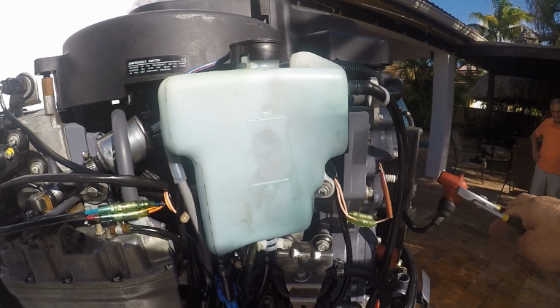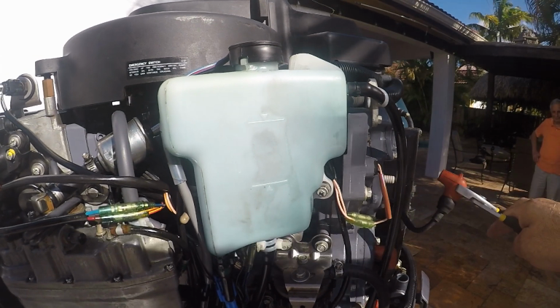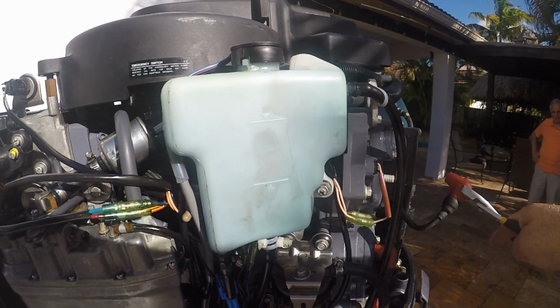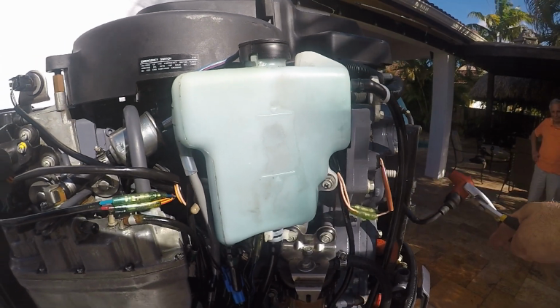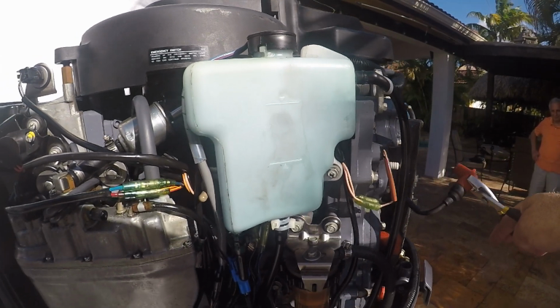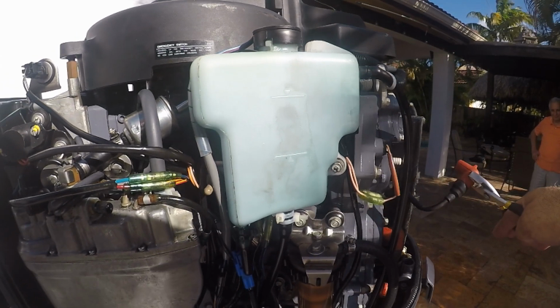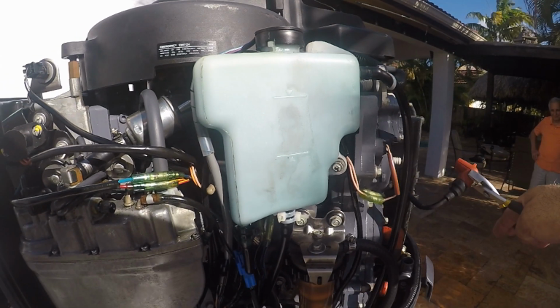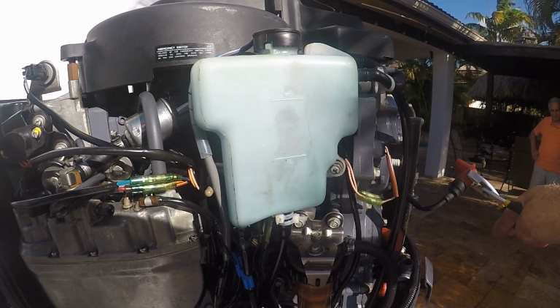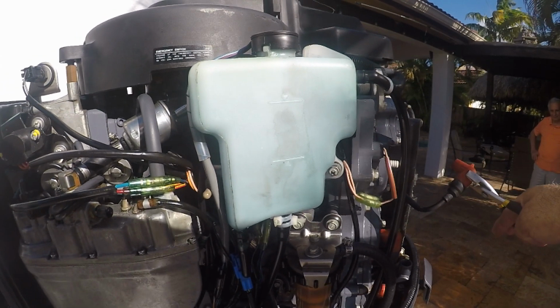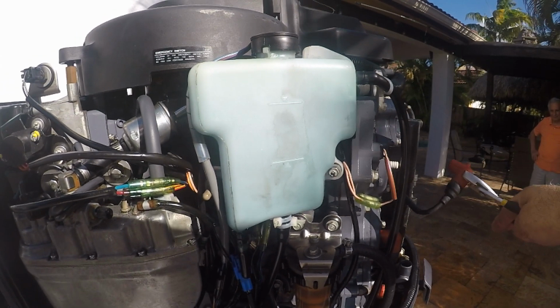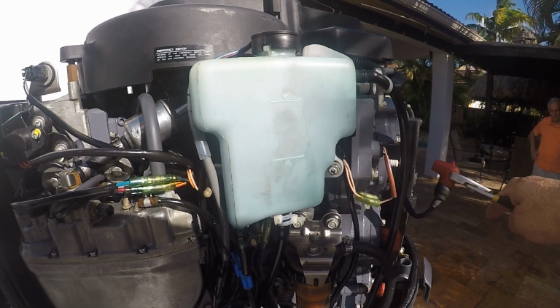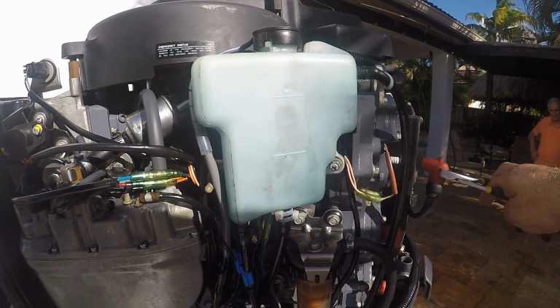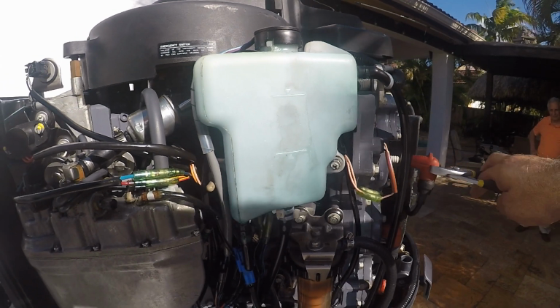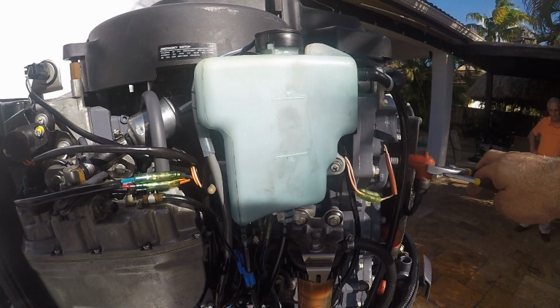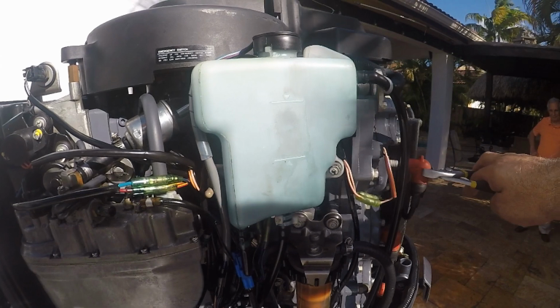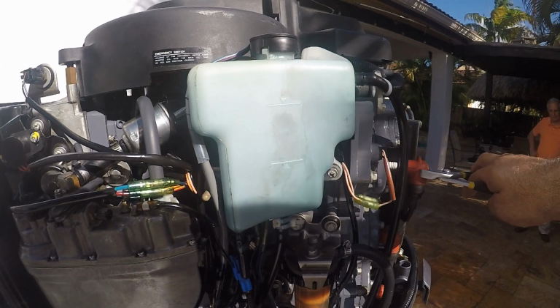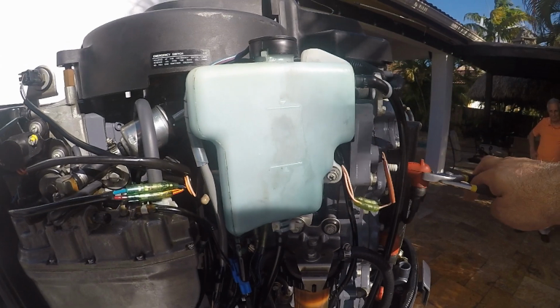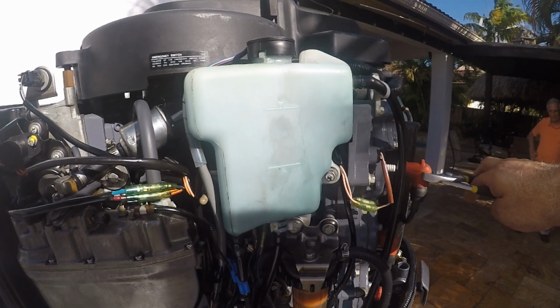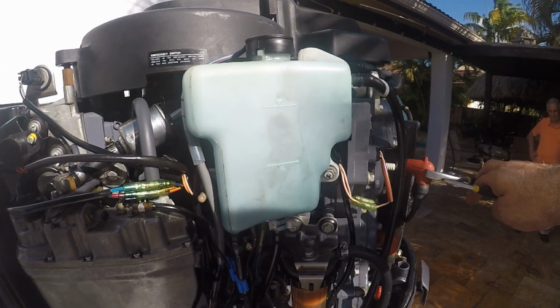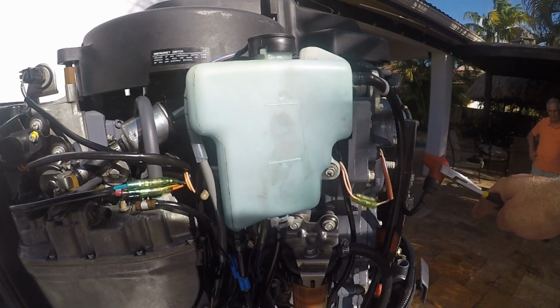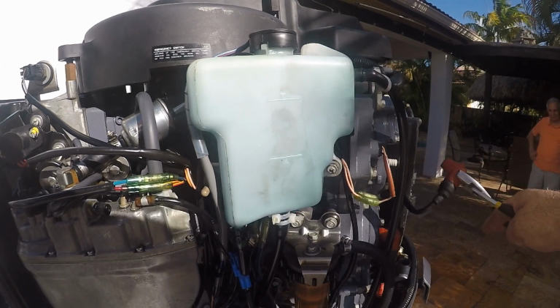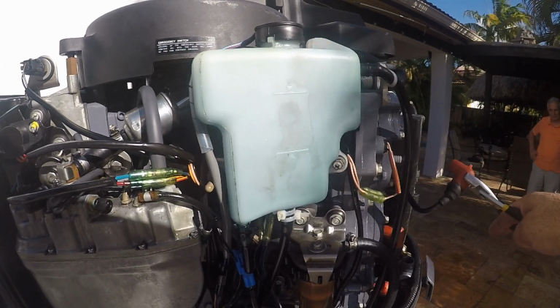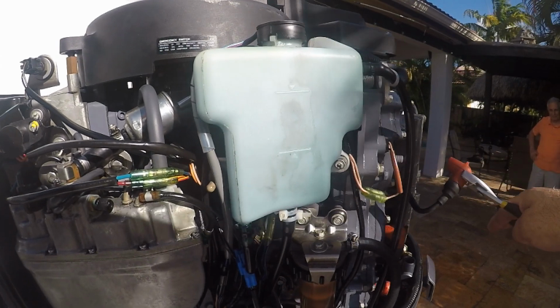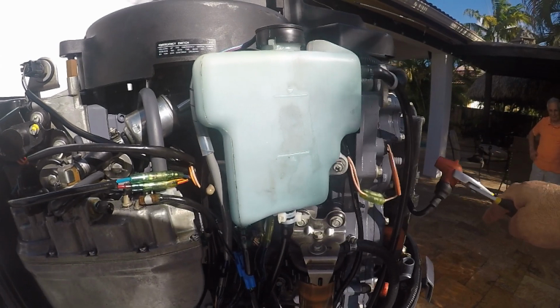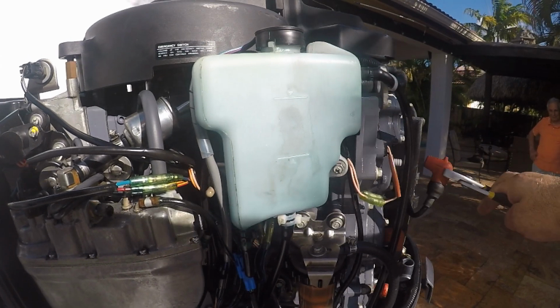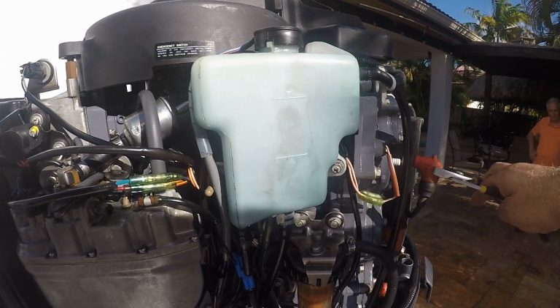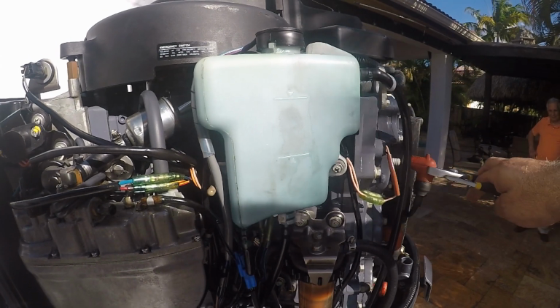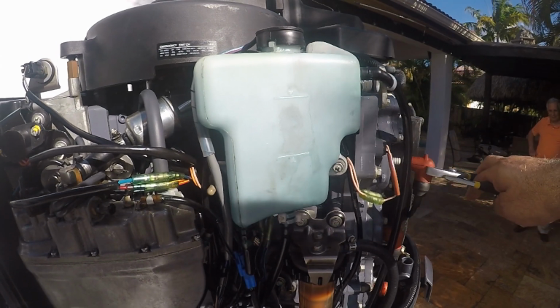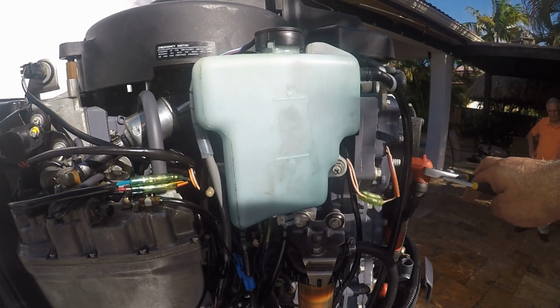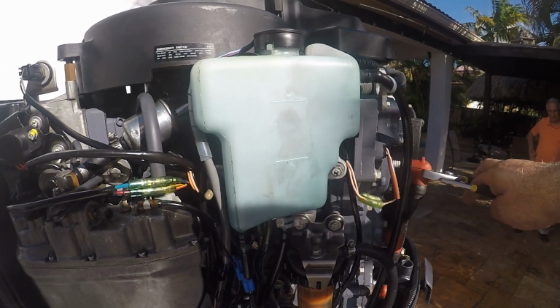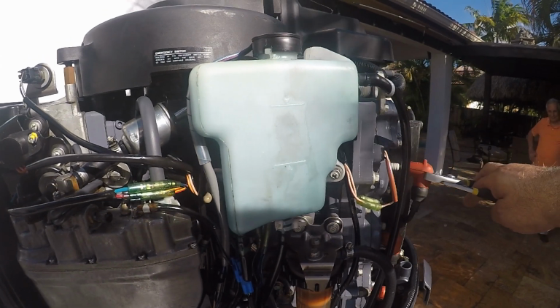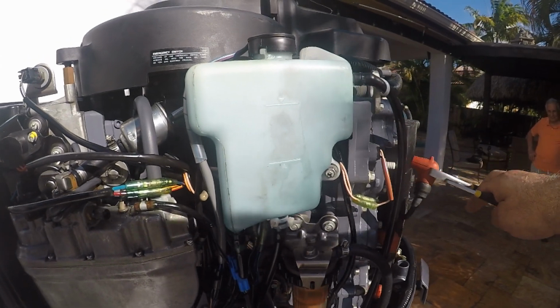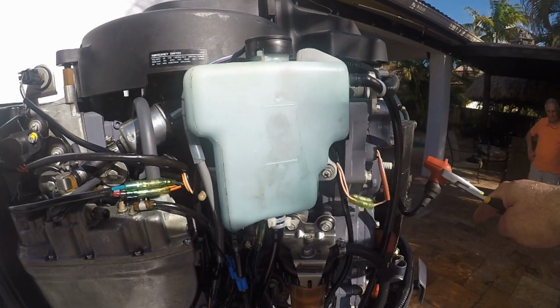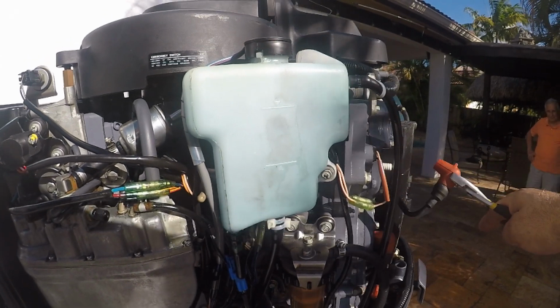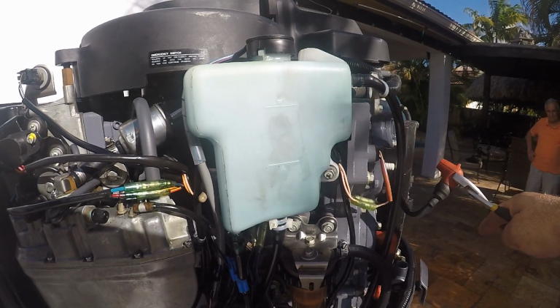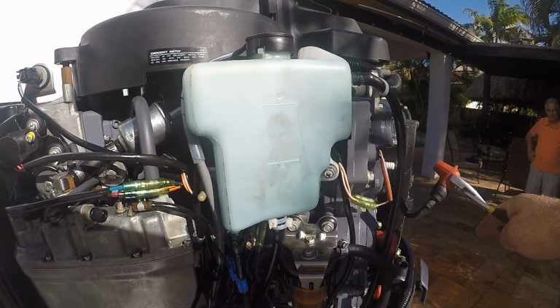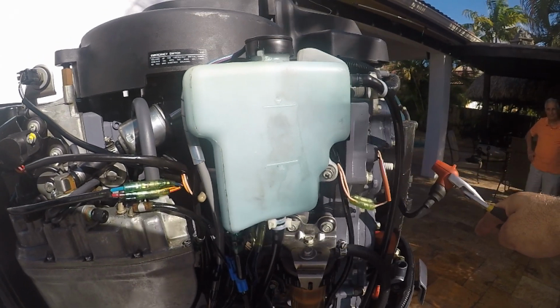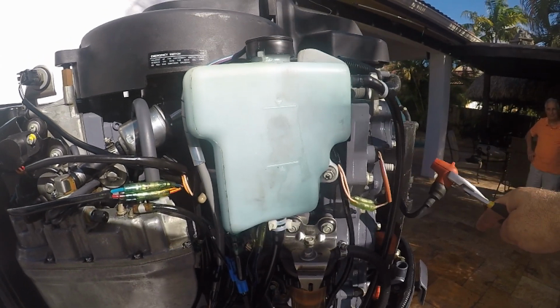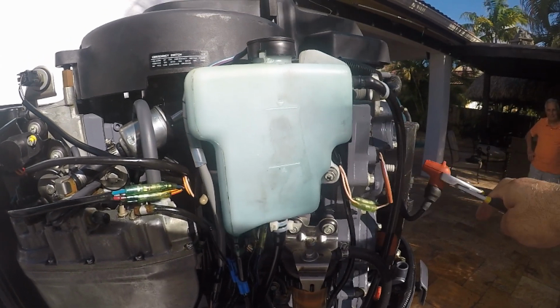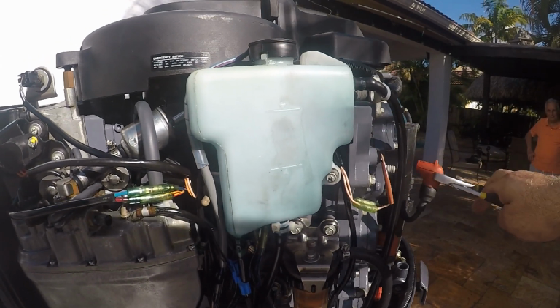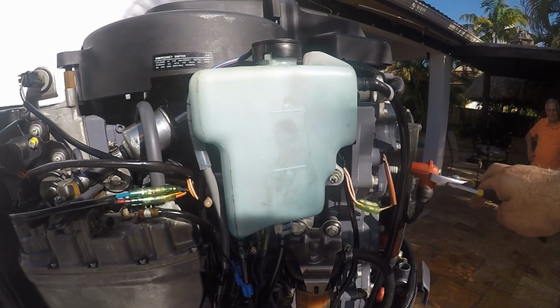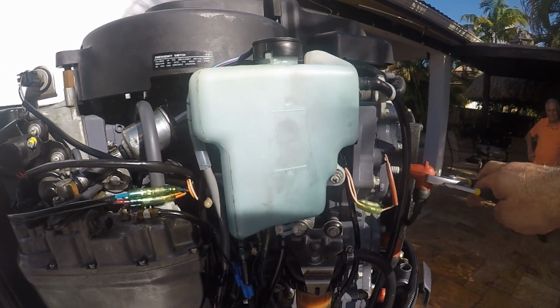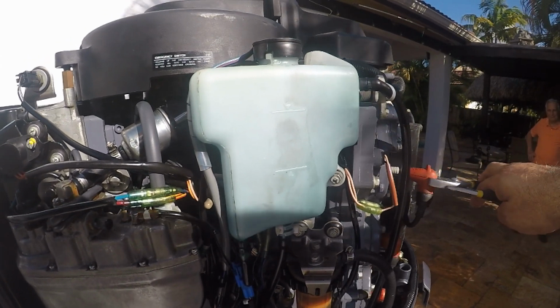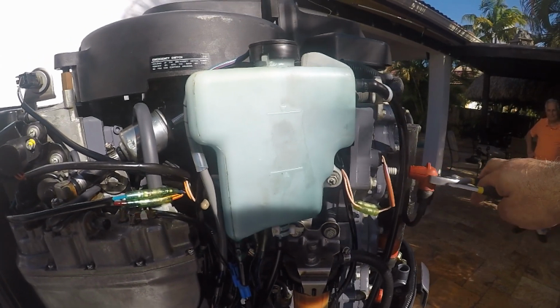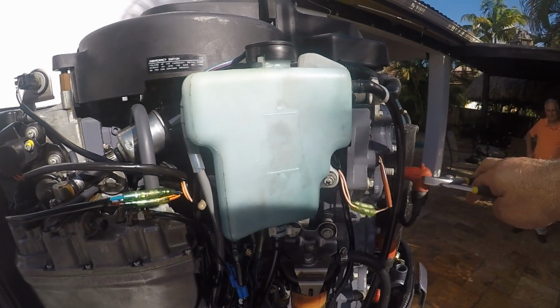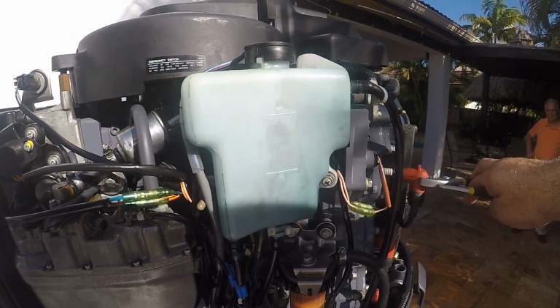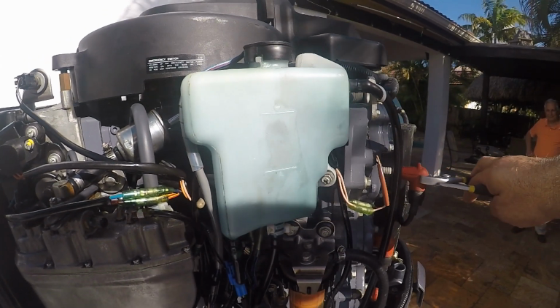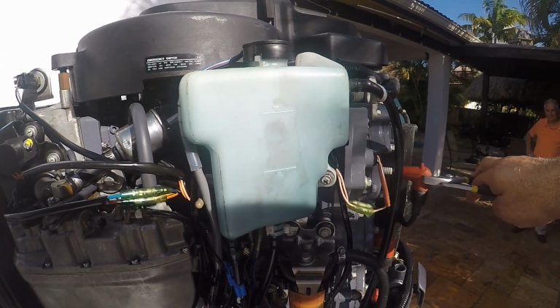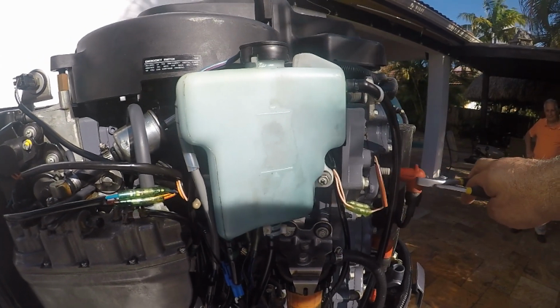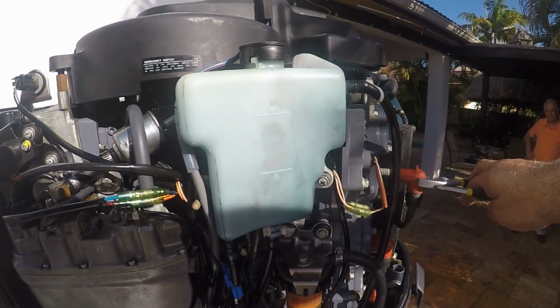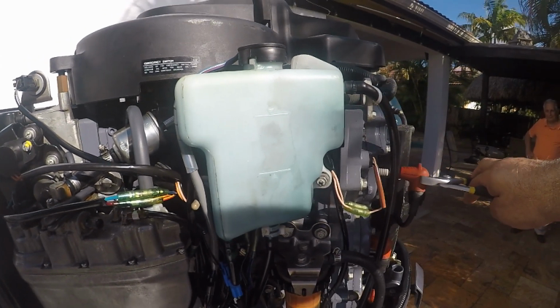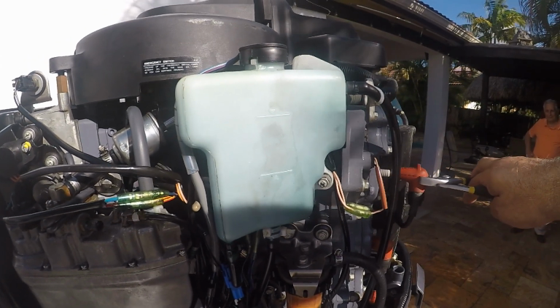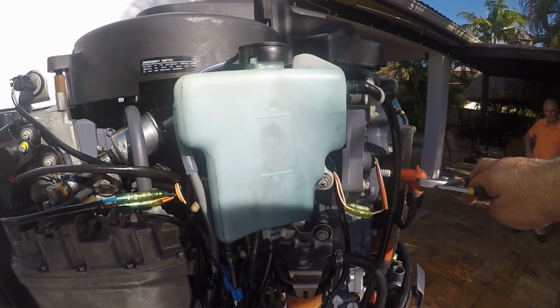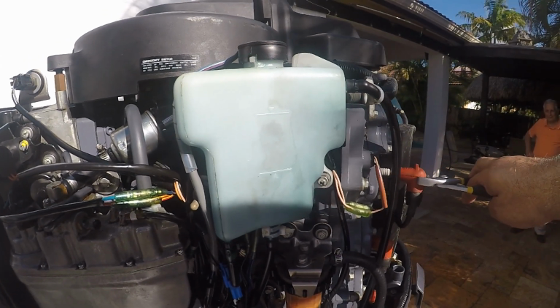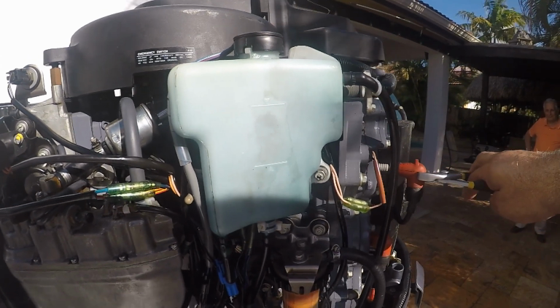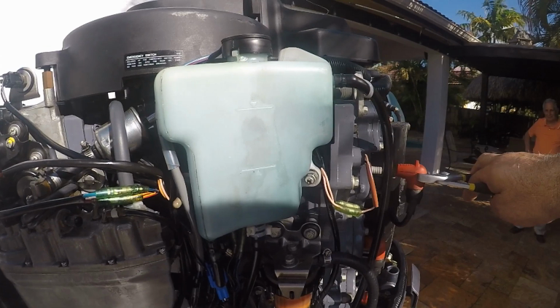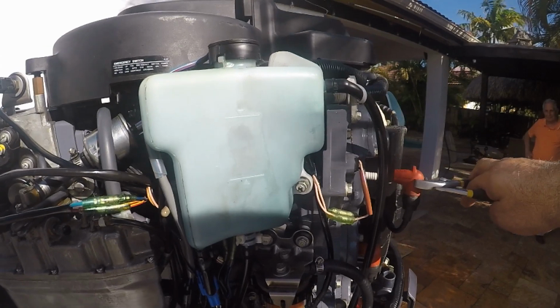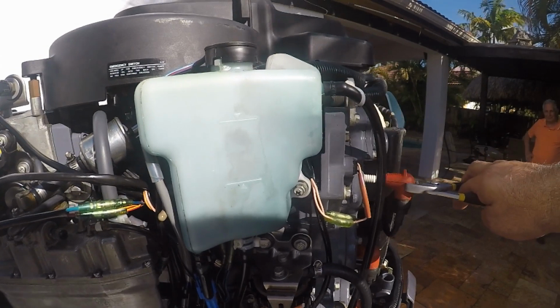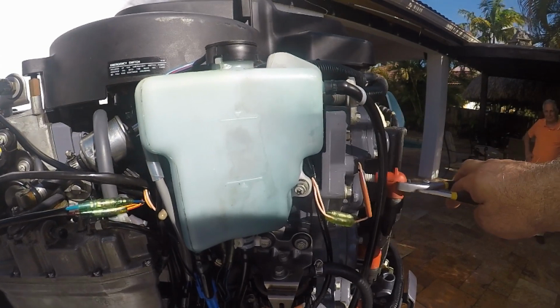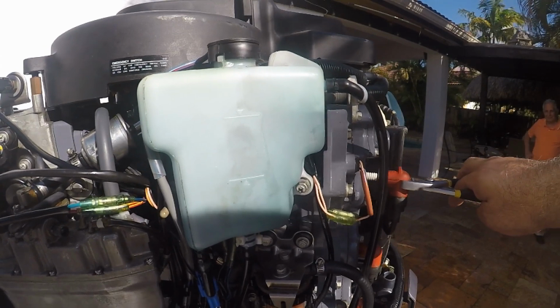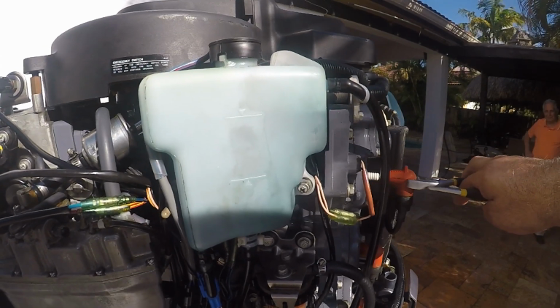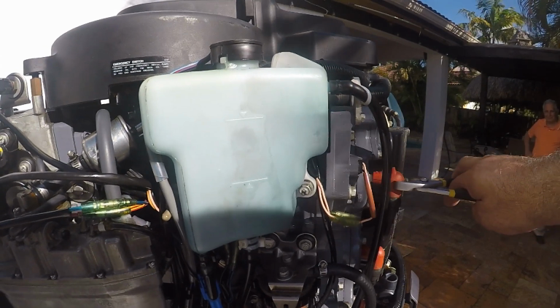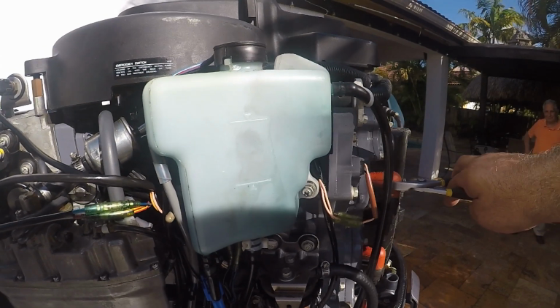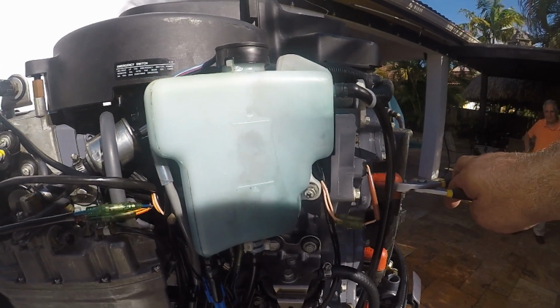Now while in gear, I remove cylinders two and three, and you can definitely tell the difference in idle and in sound — confirming that in gear, all six cylinders are firing.